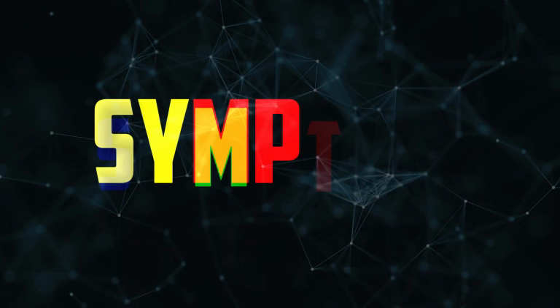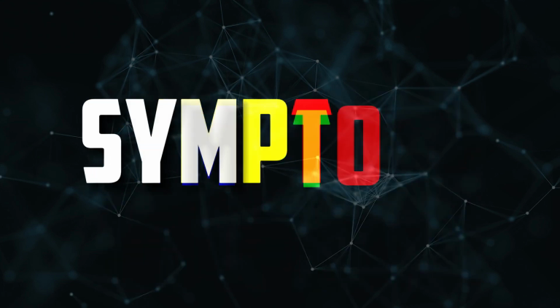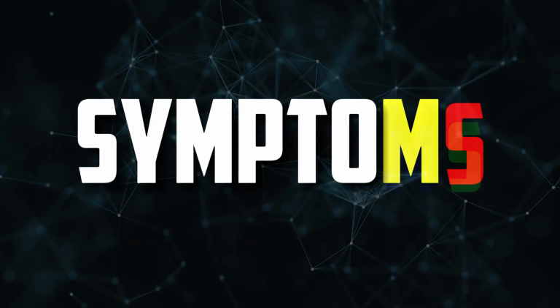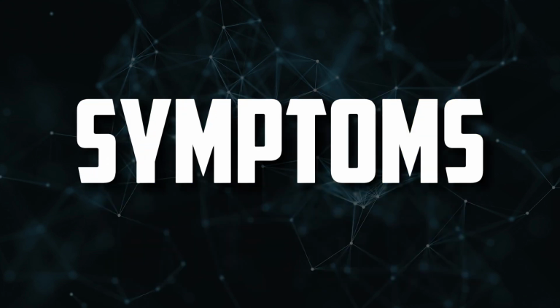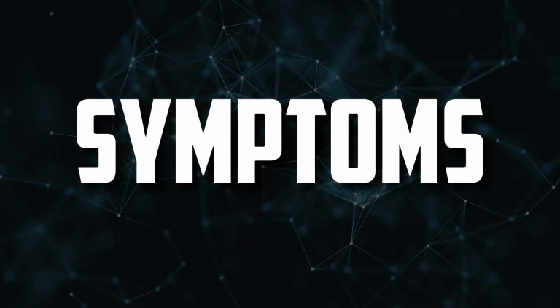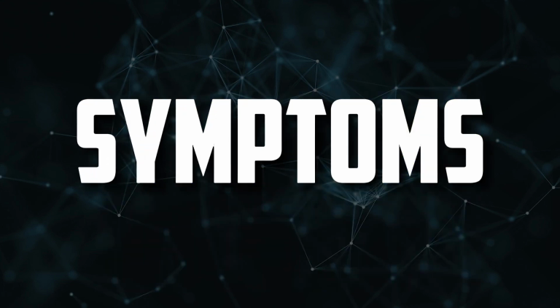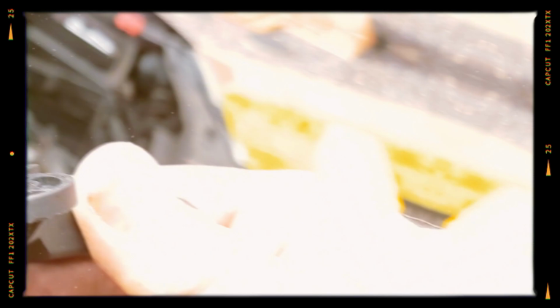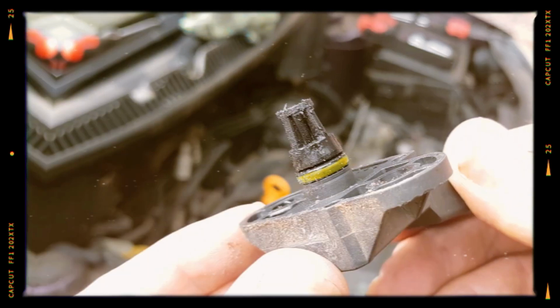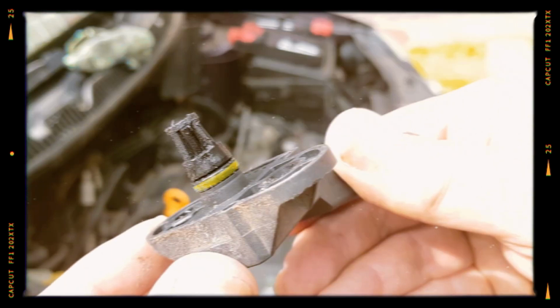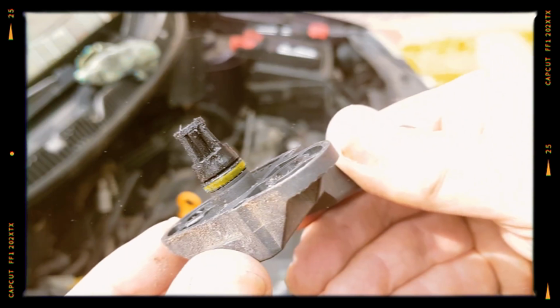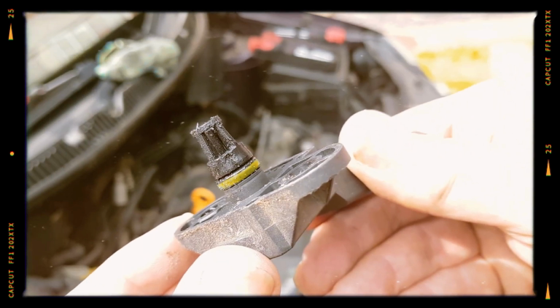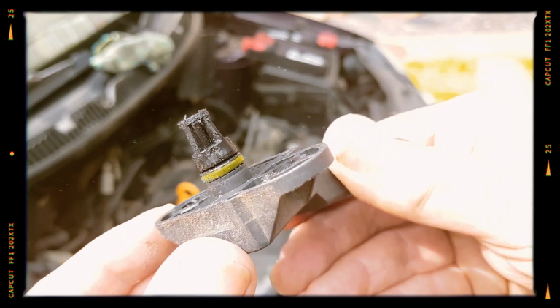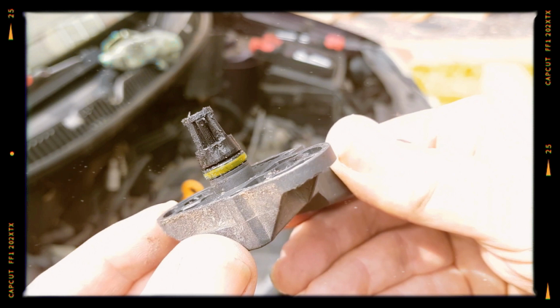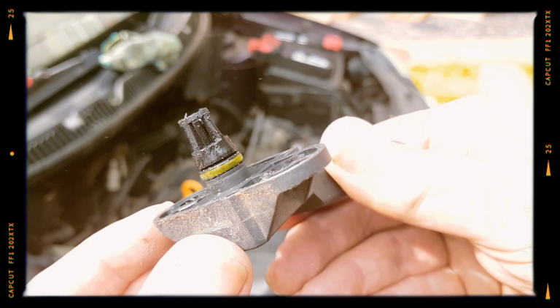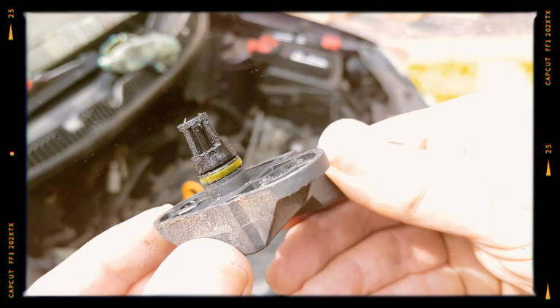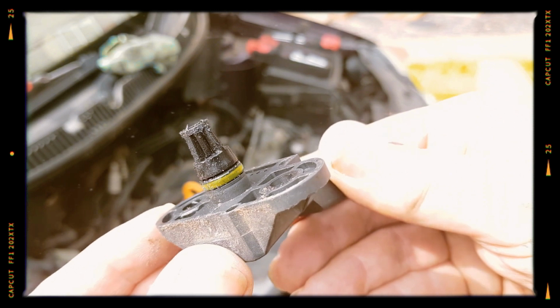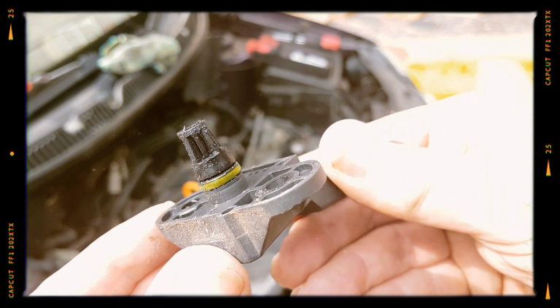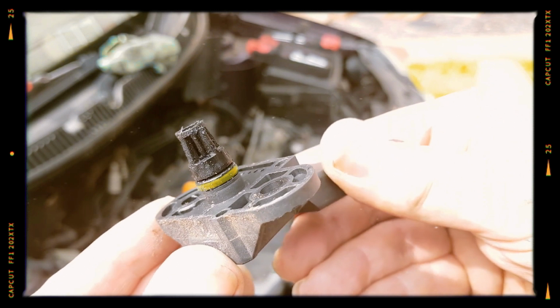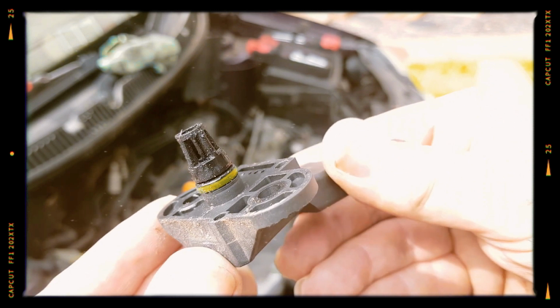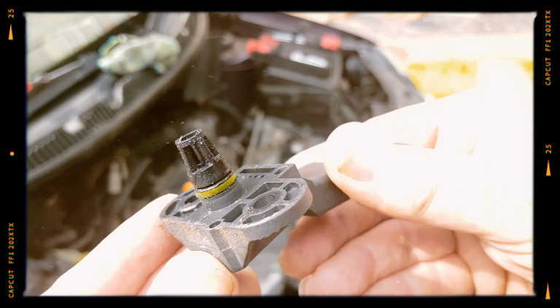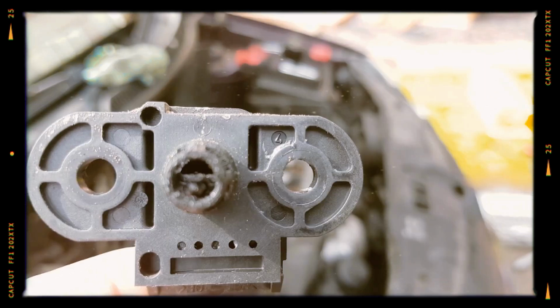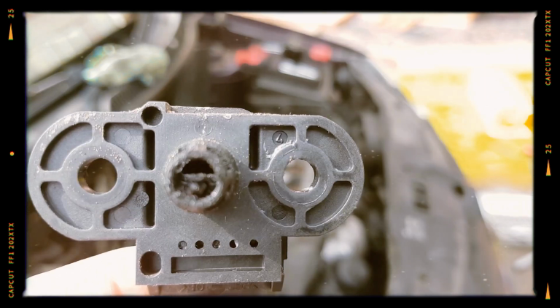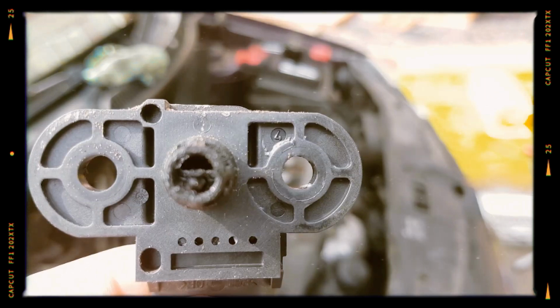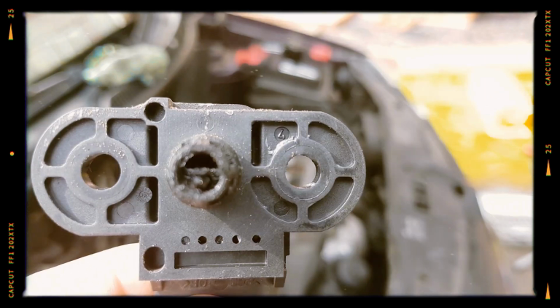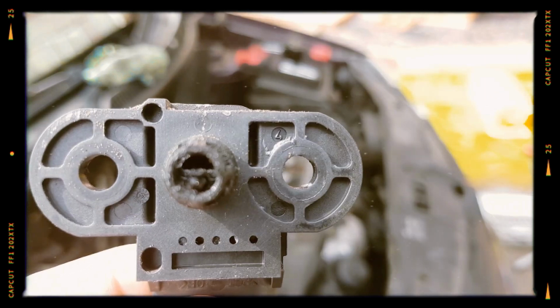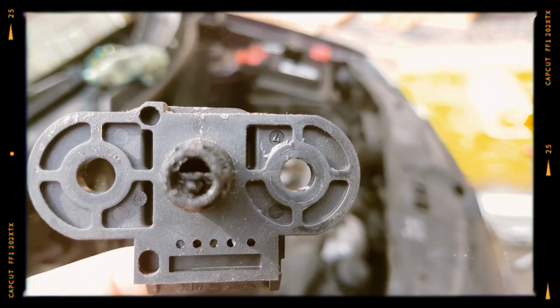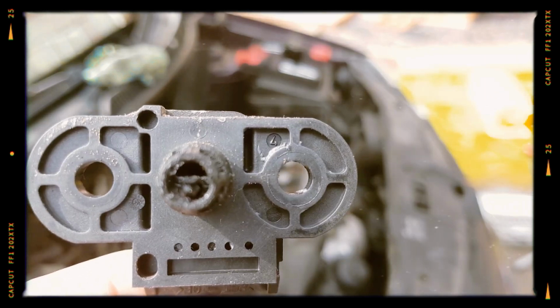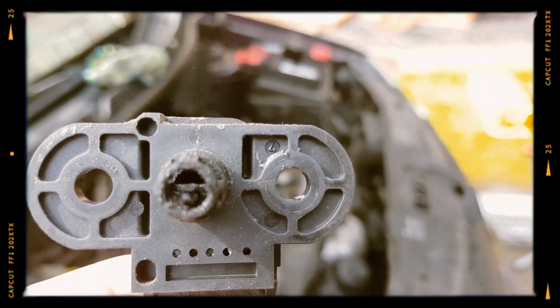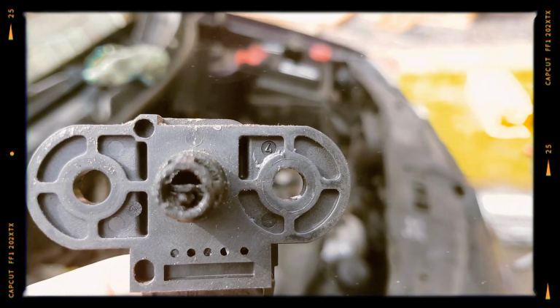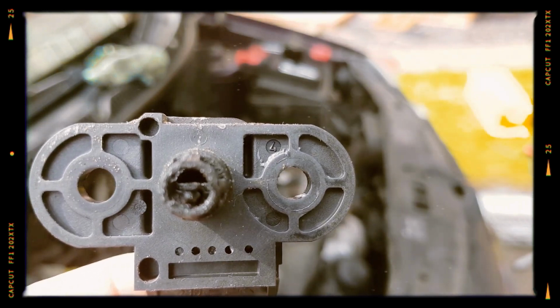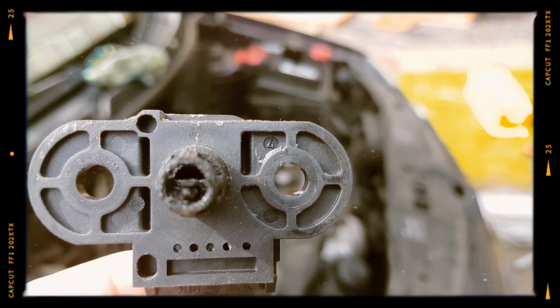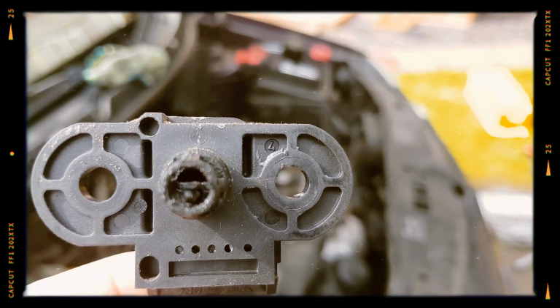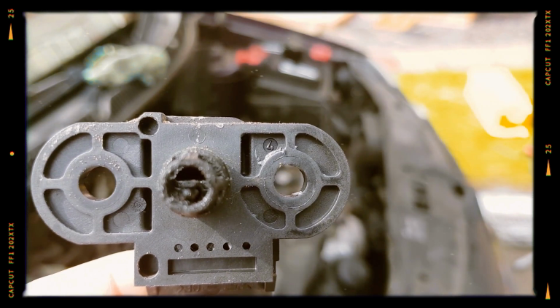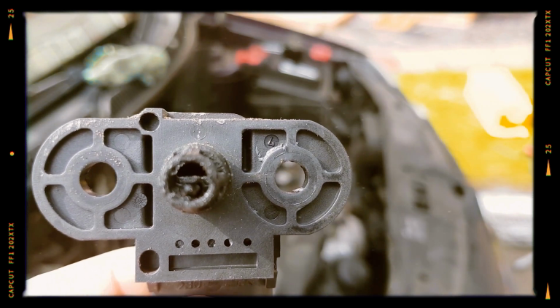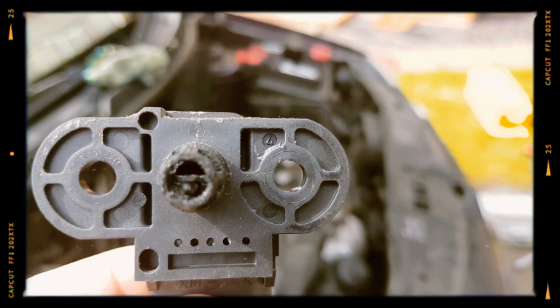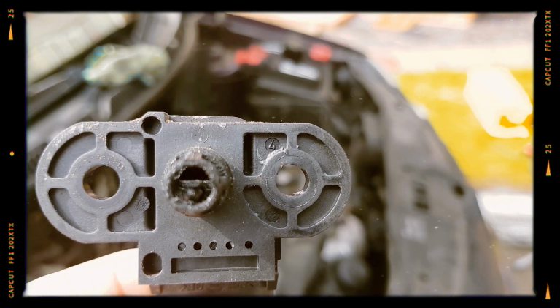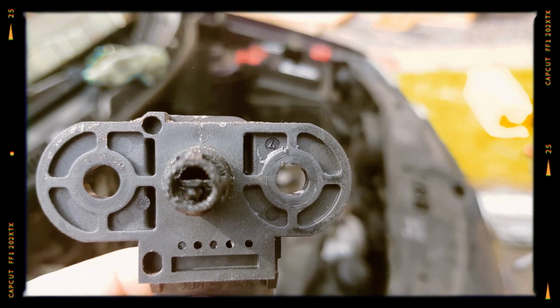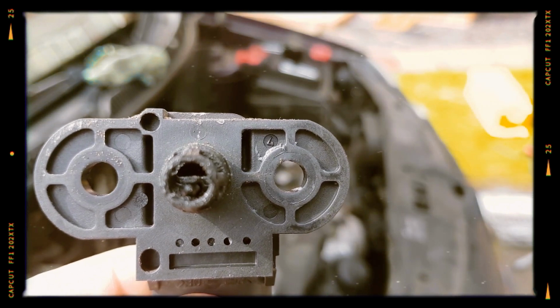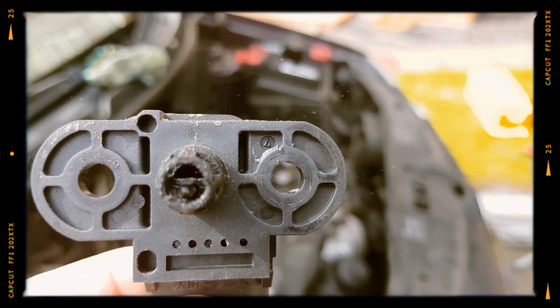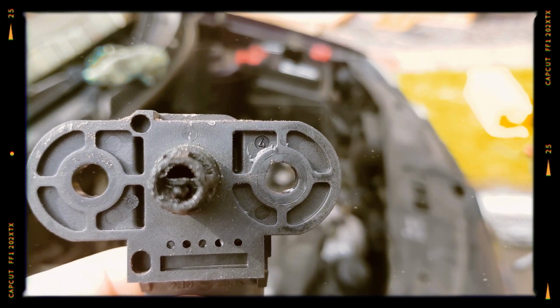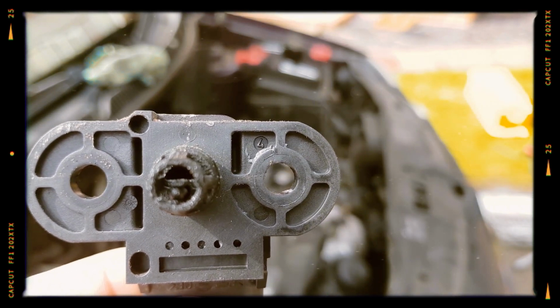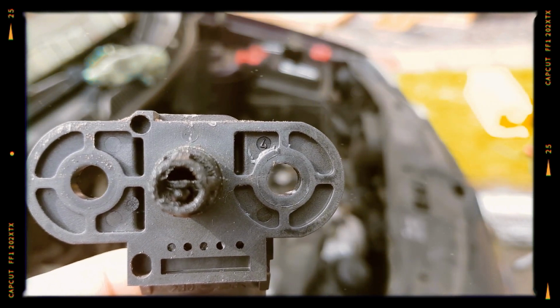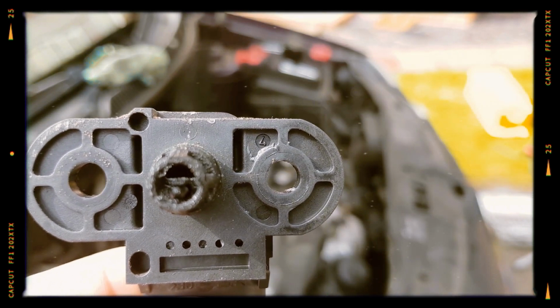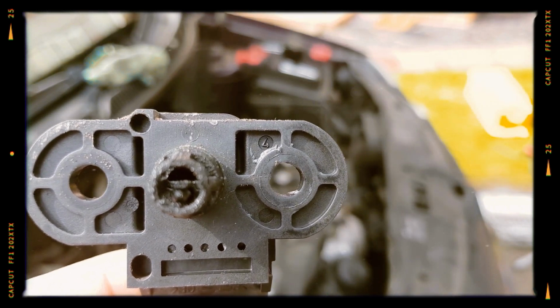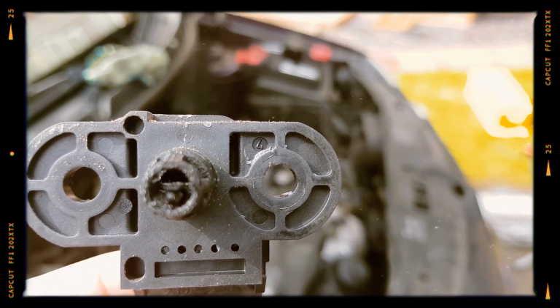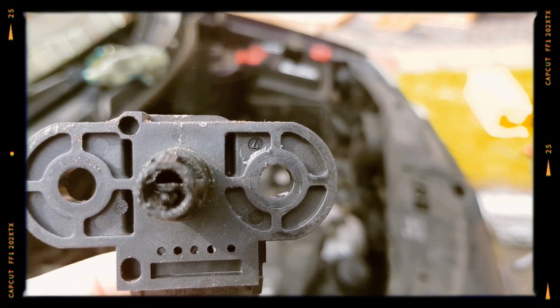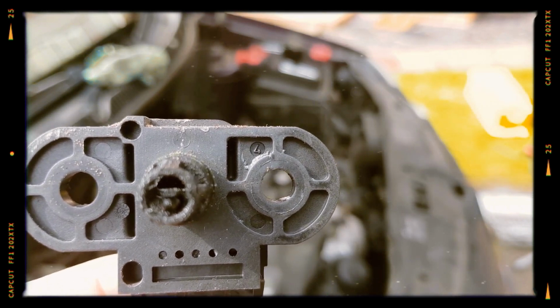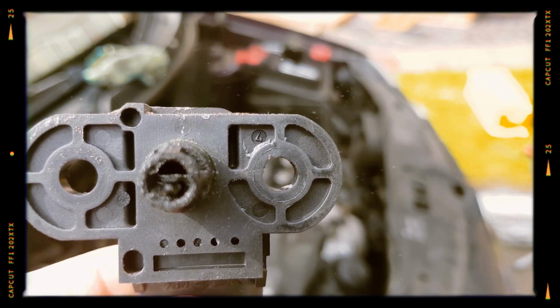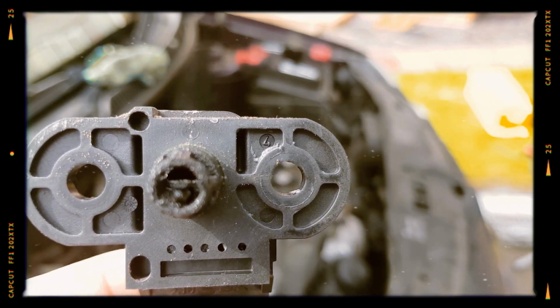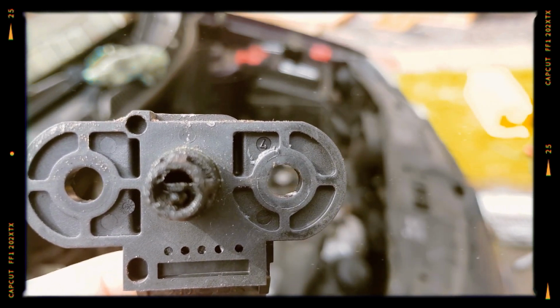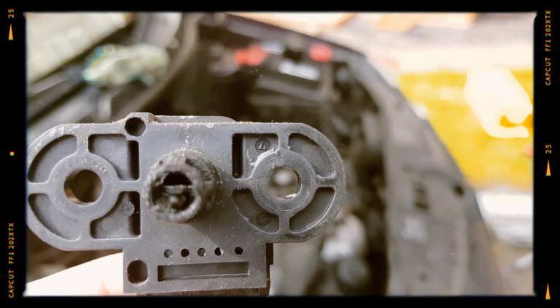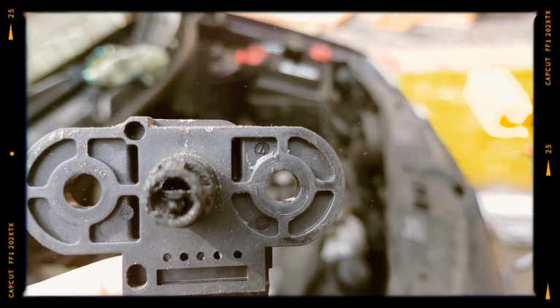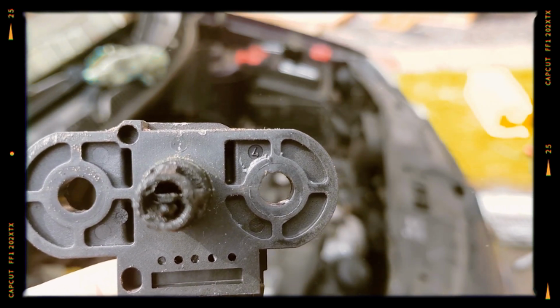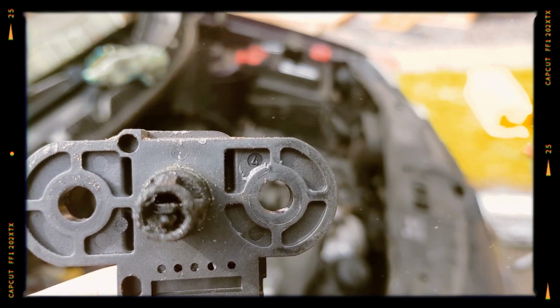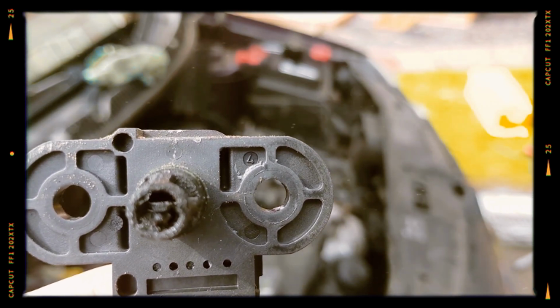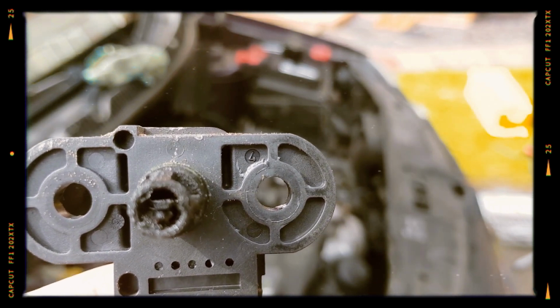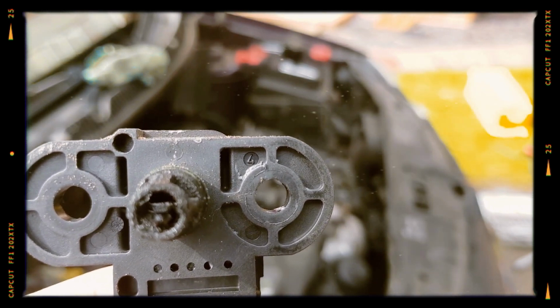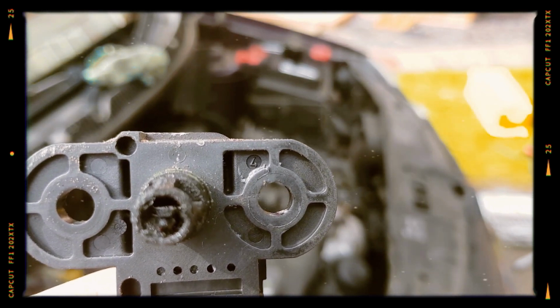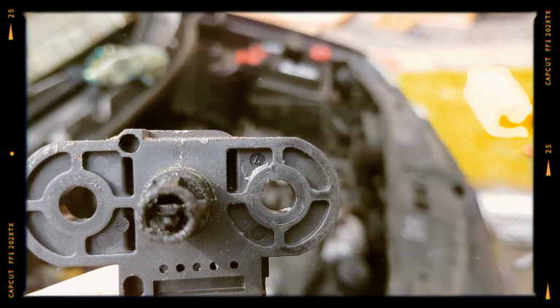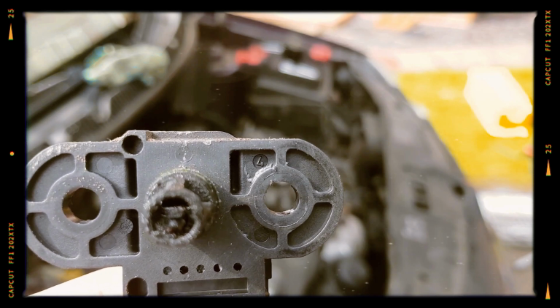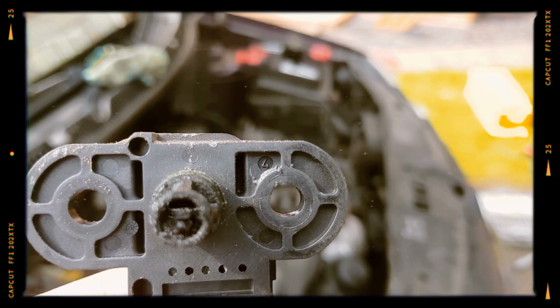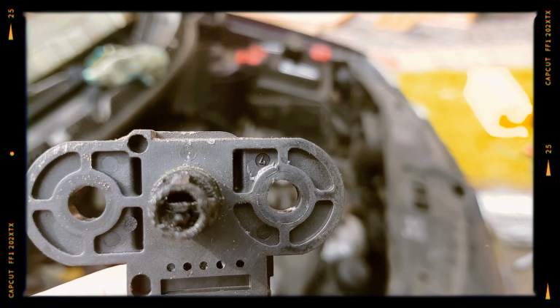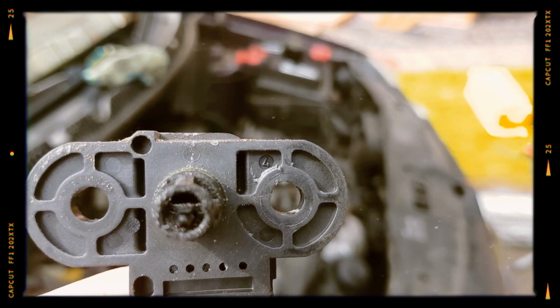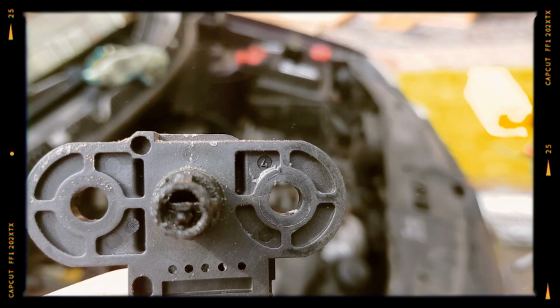Symptoms. If the MAP sensor has a malfunction, the consequence is usually an improper air-fuel mixture. Here are eight of the most common issues.